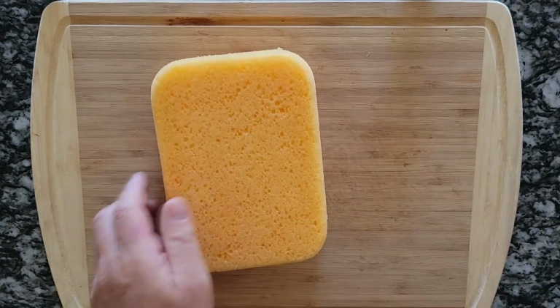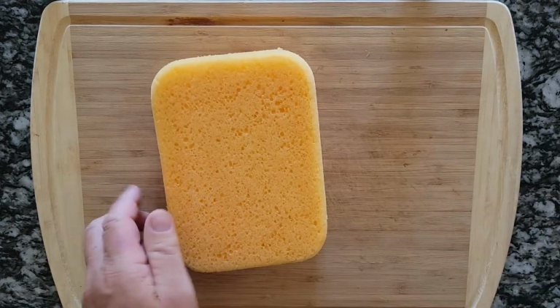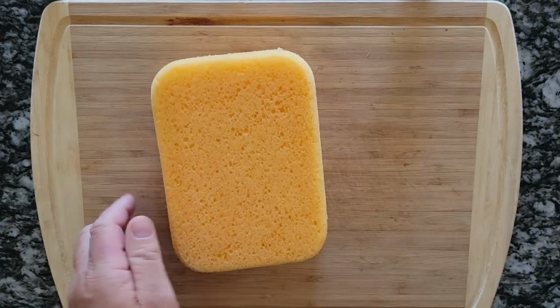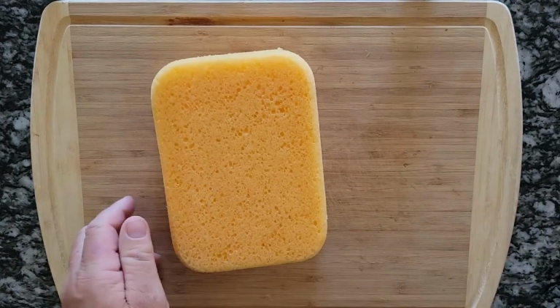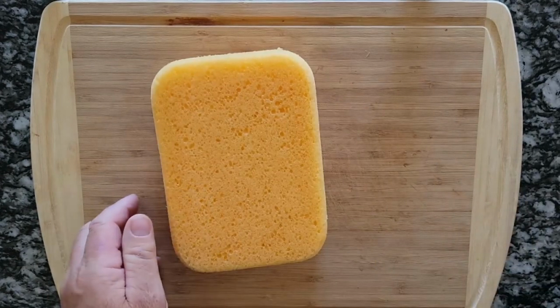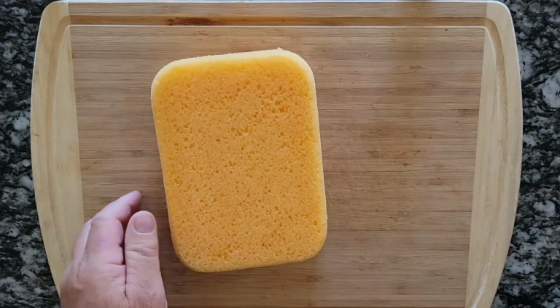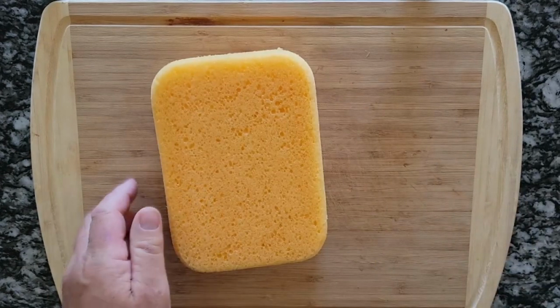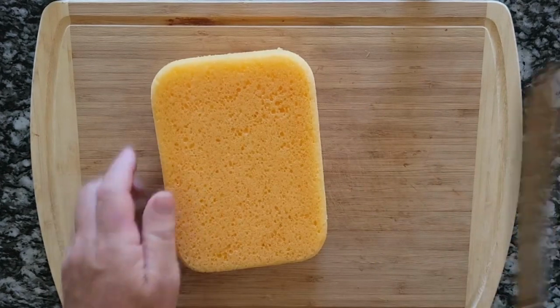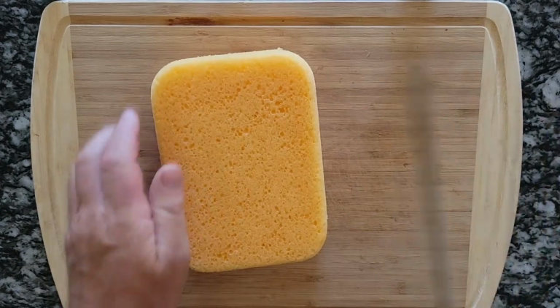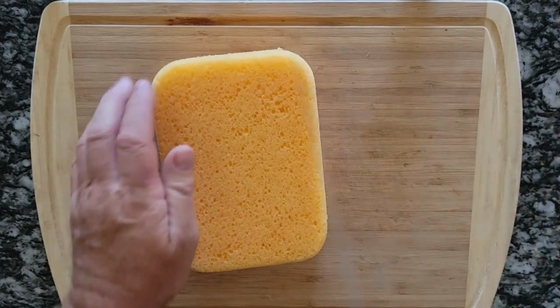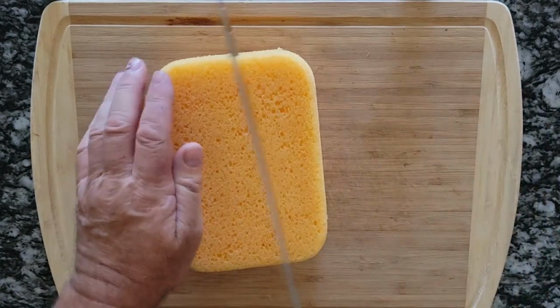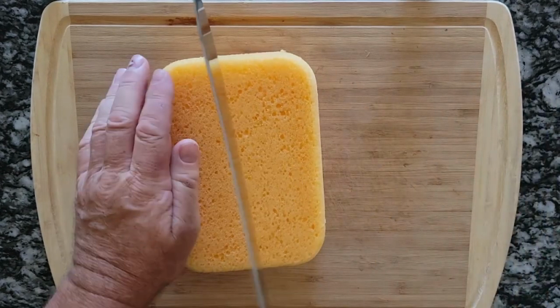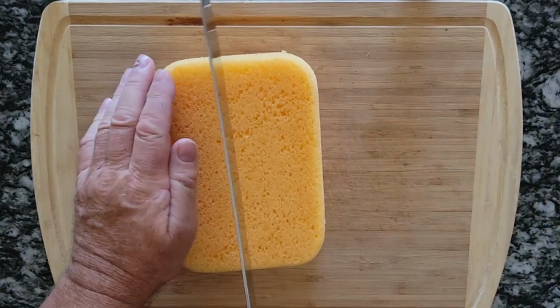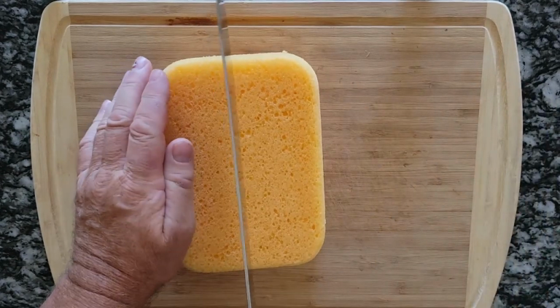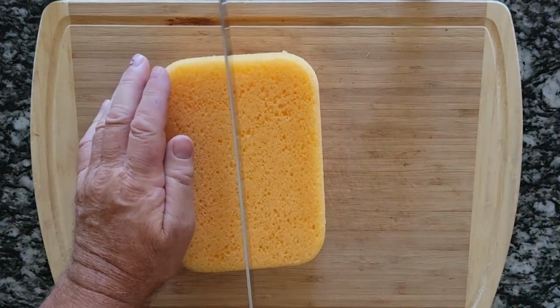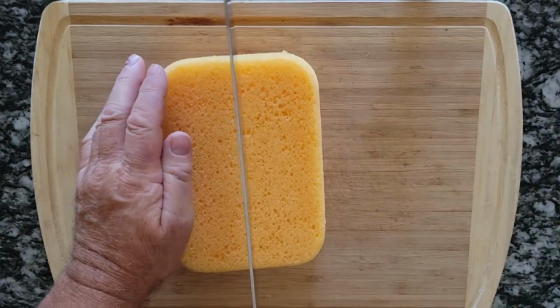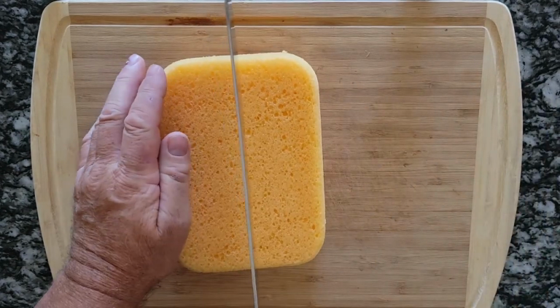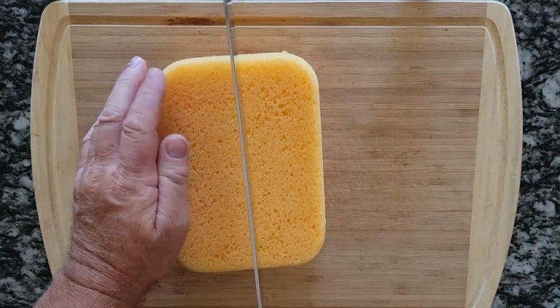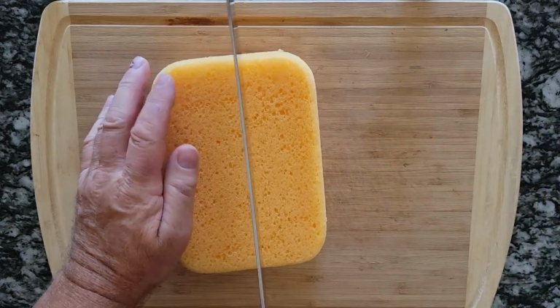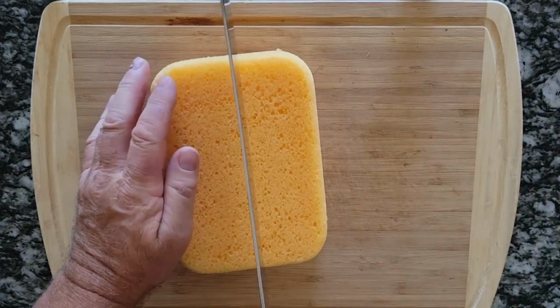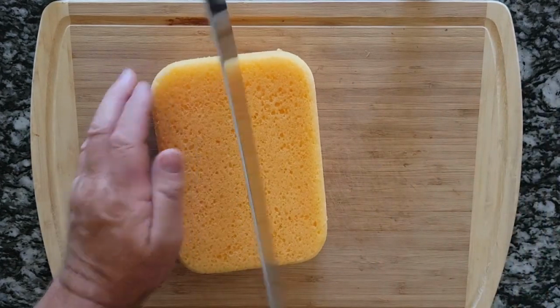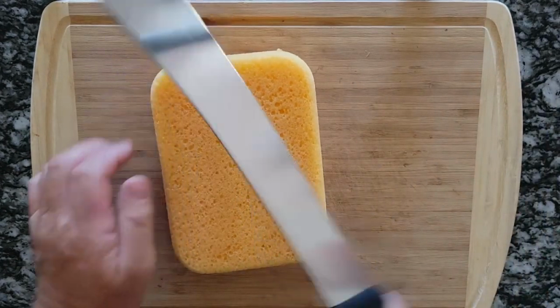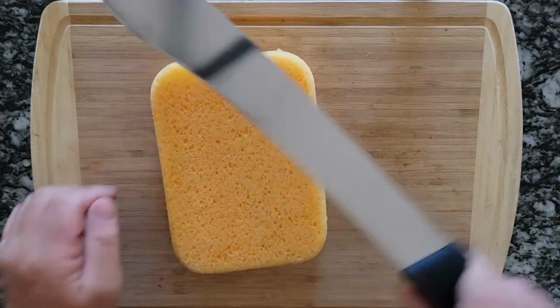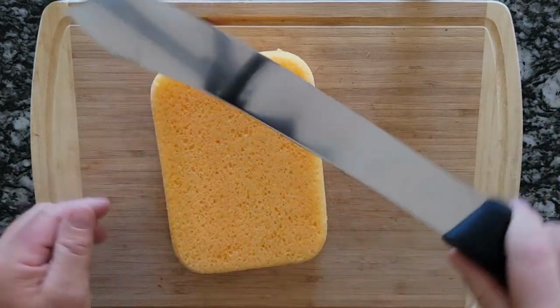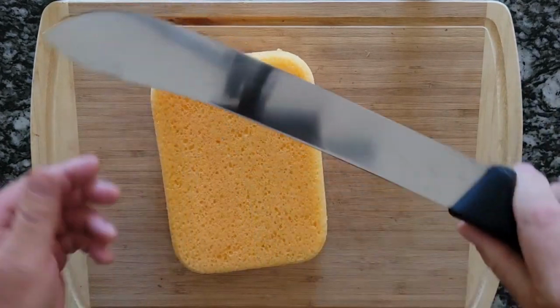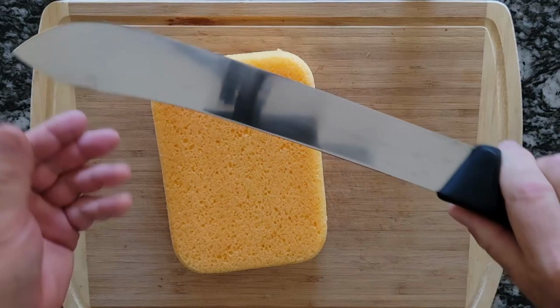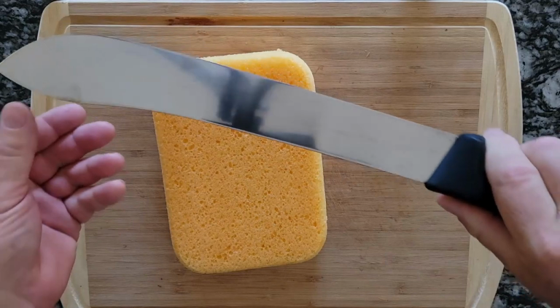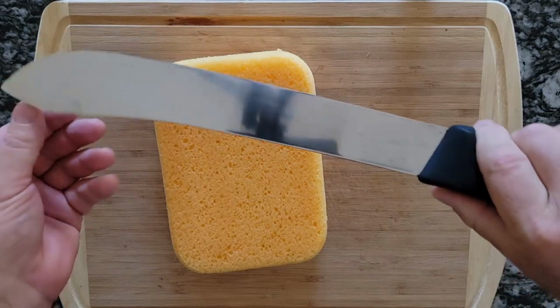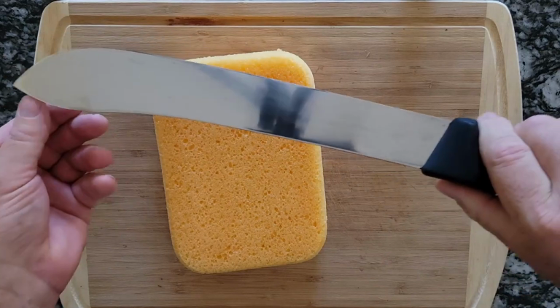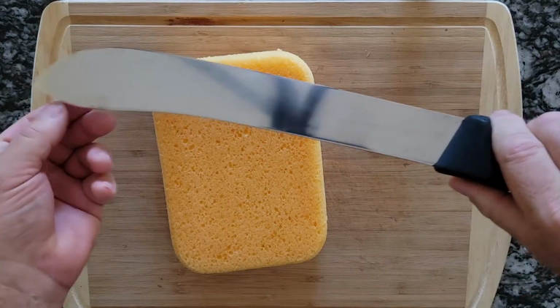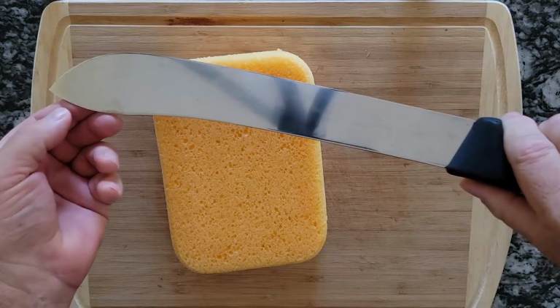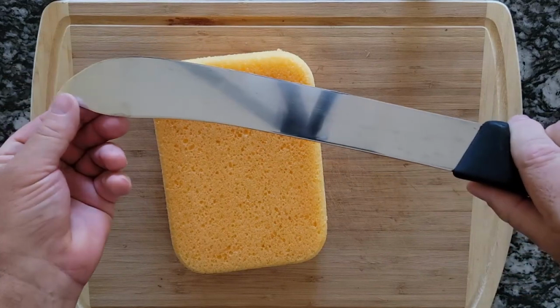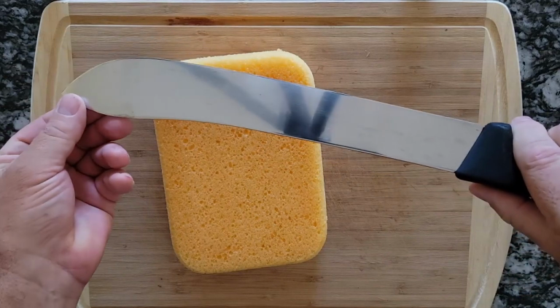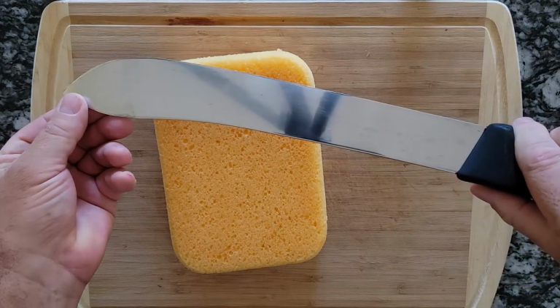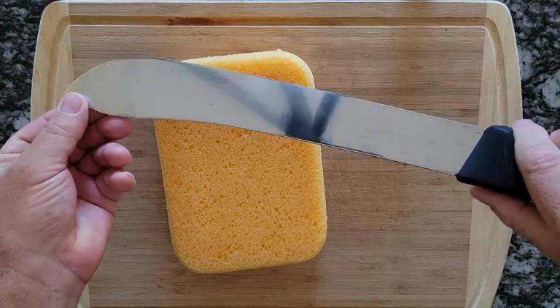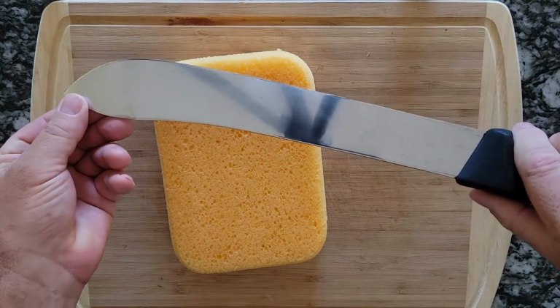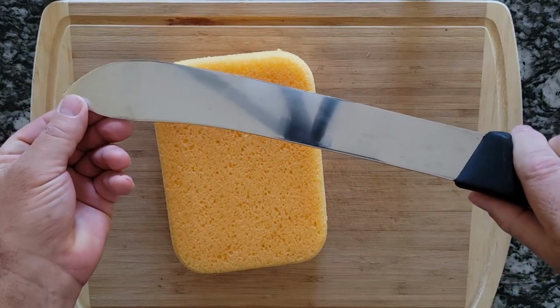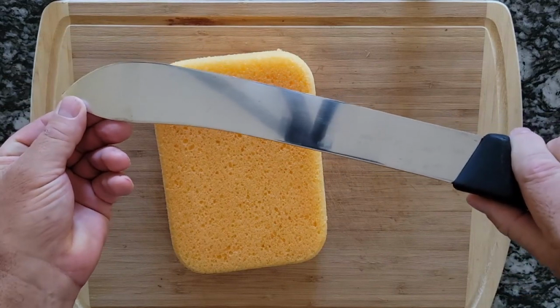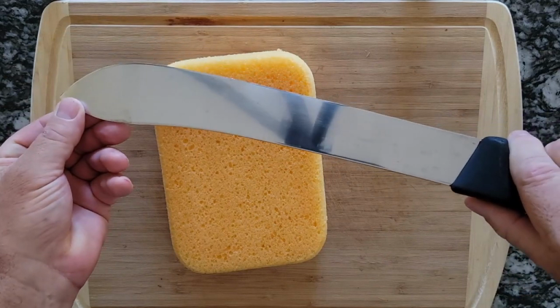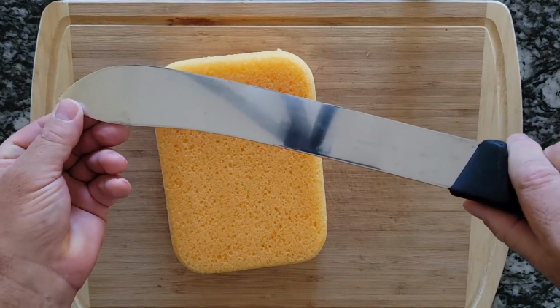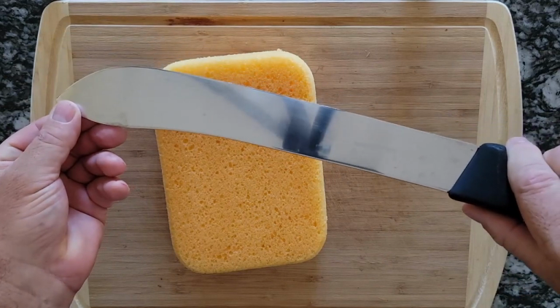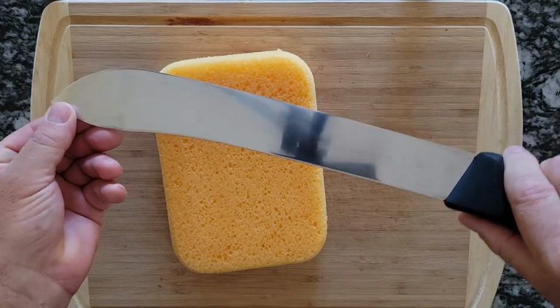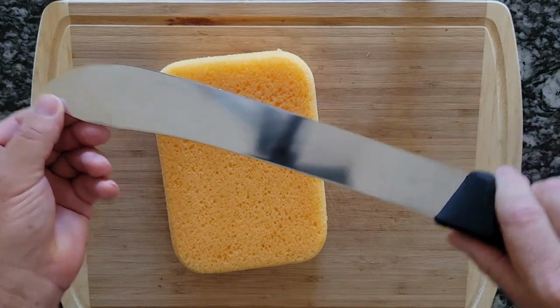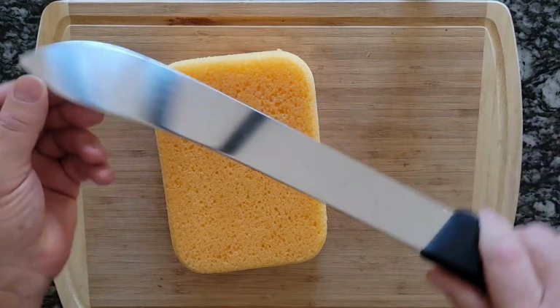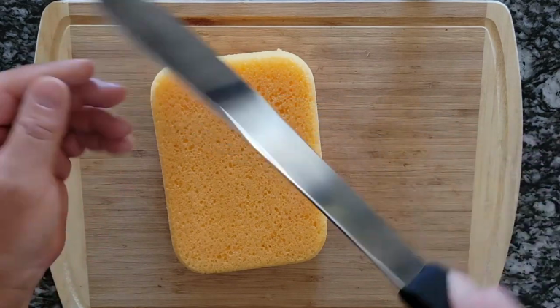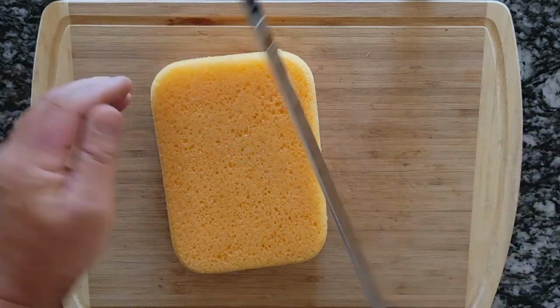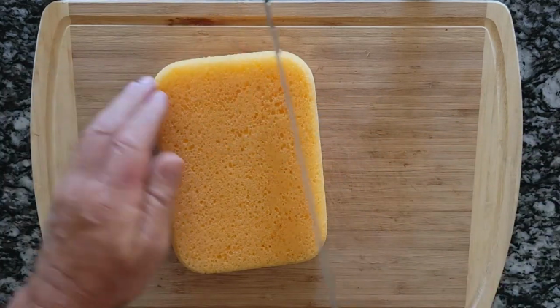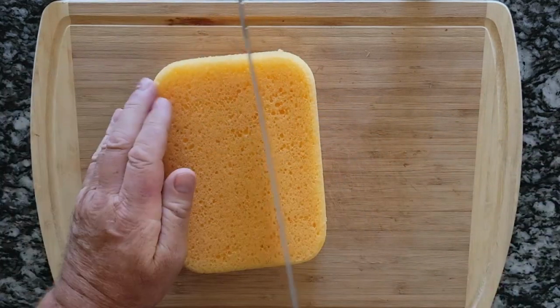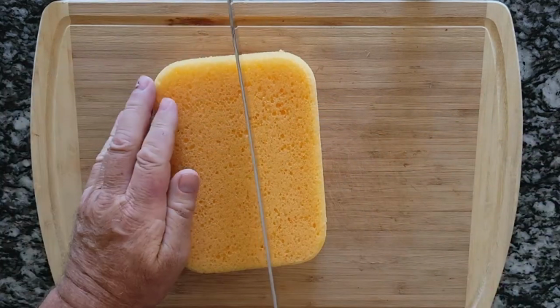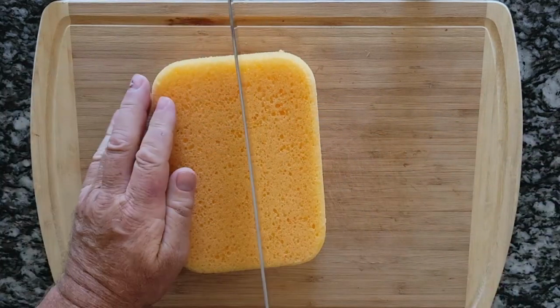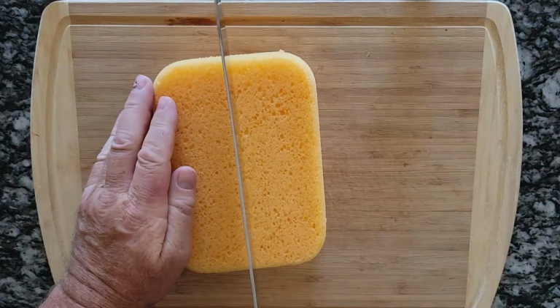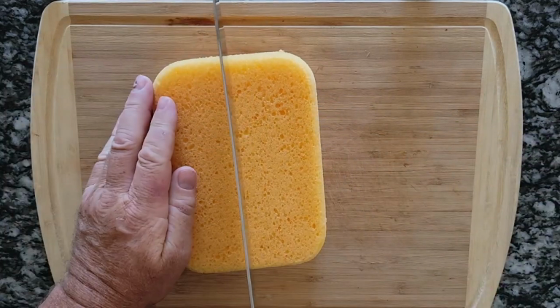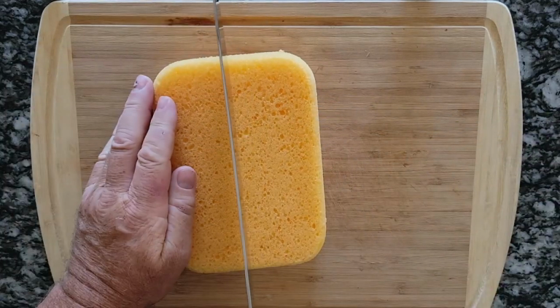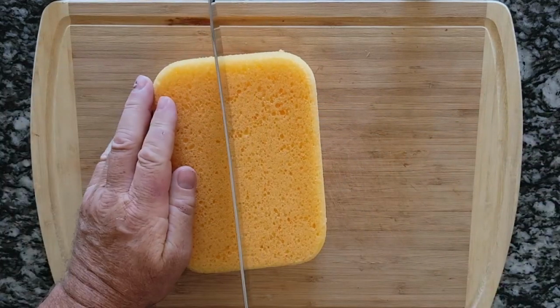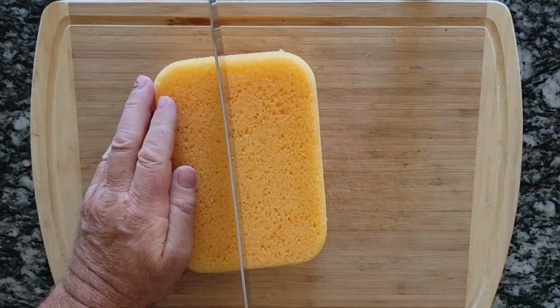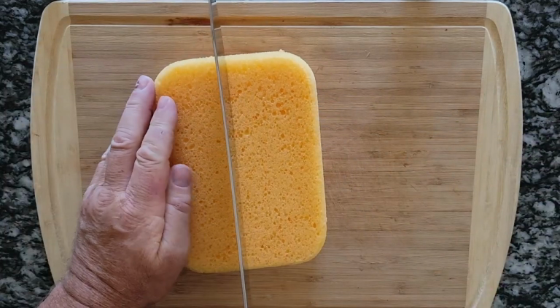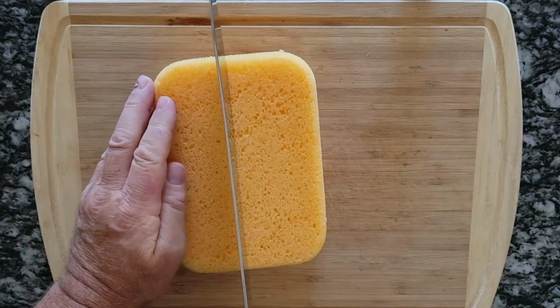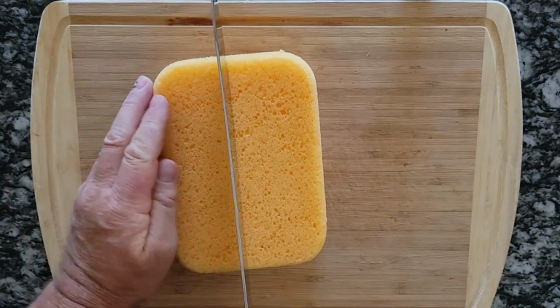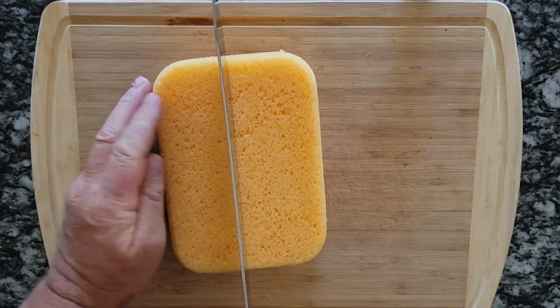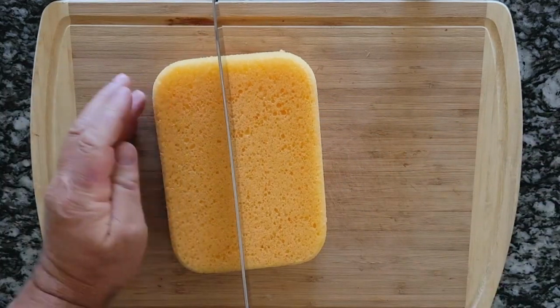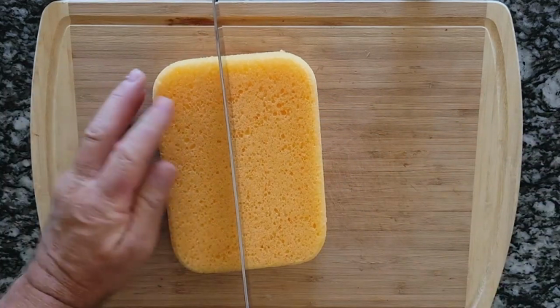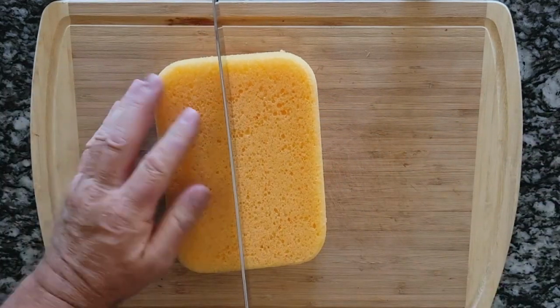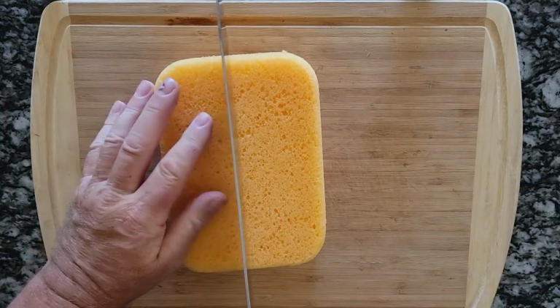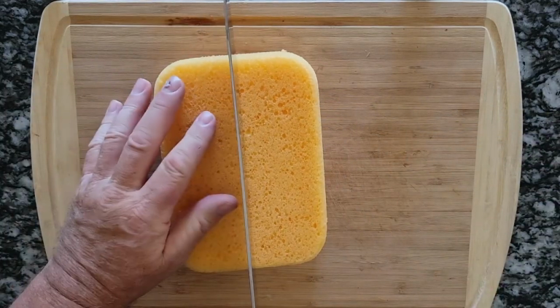I need some slices of this sponge to tie around the stem.